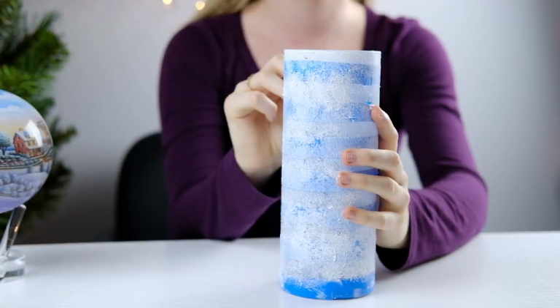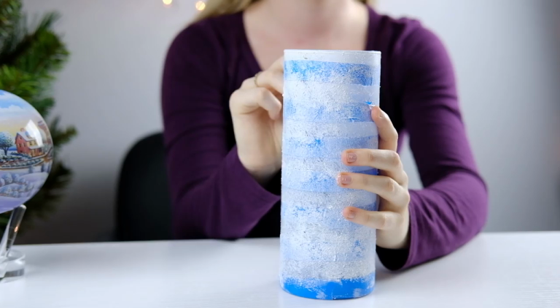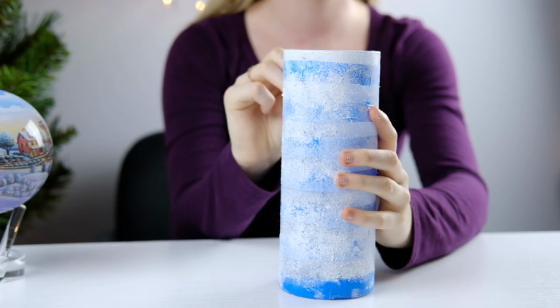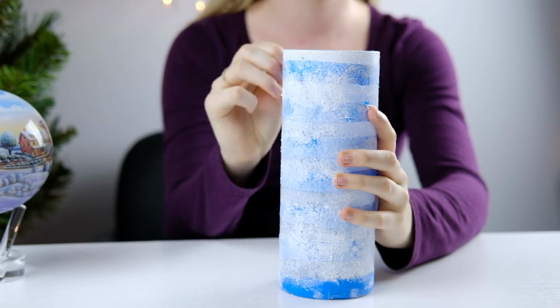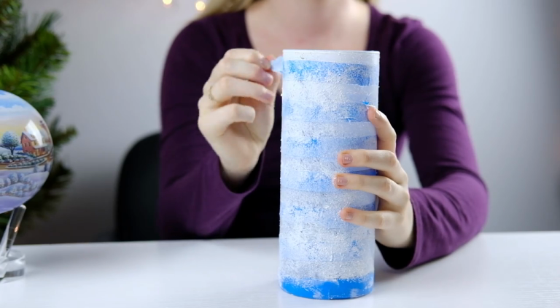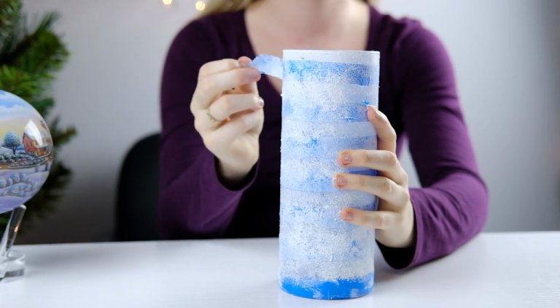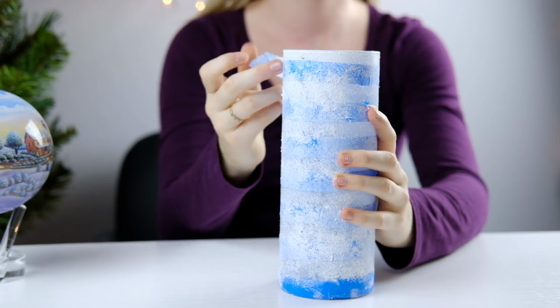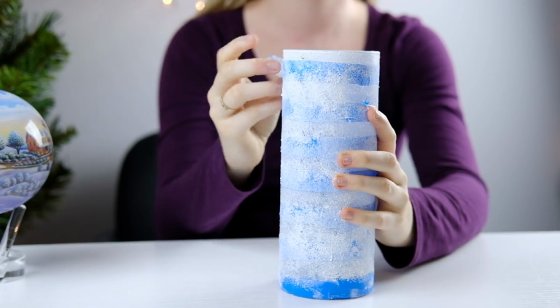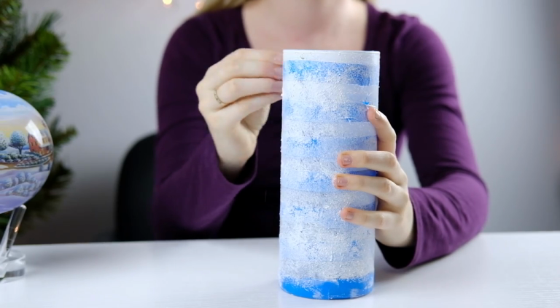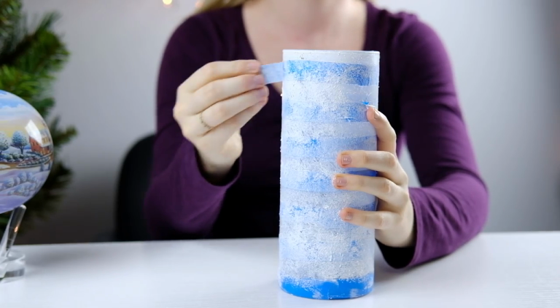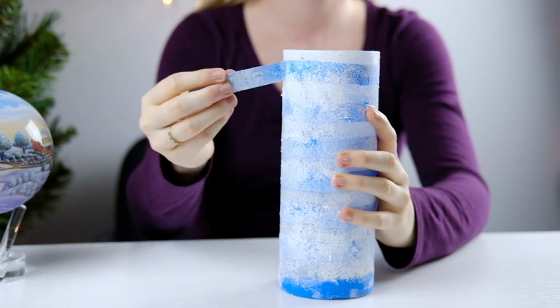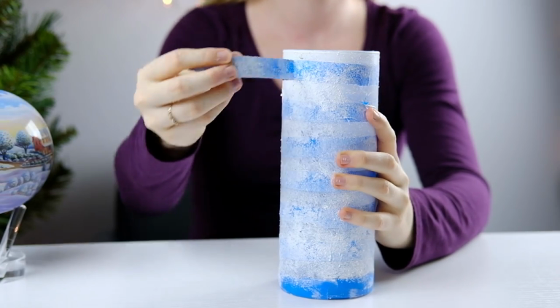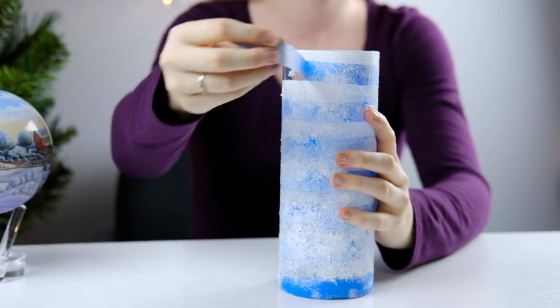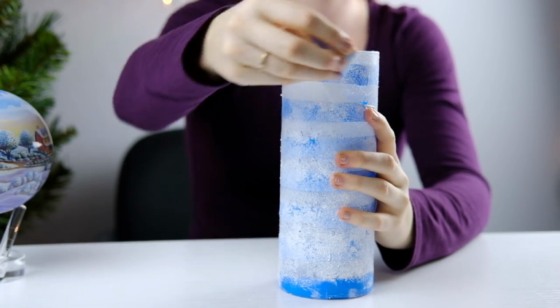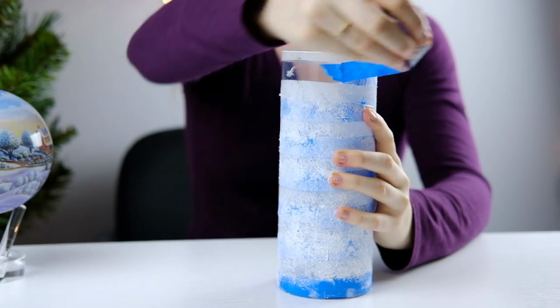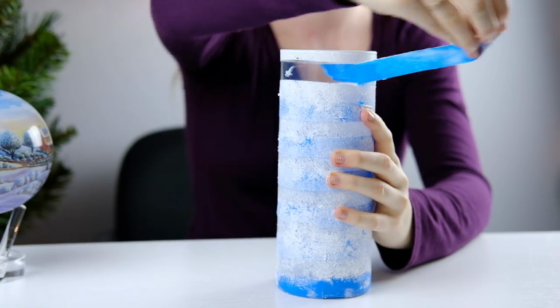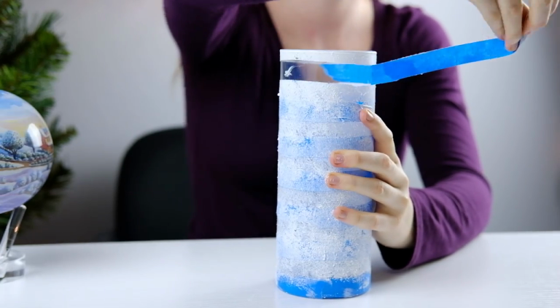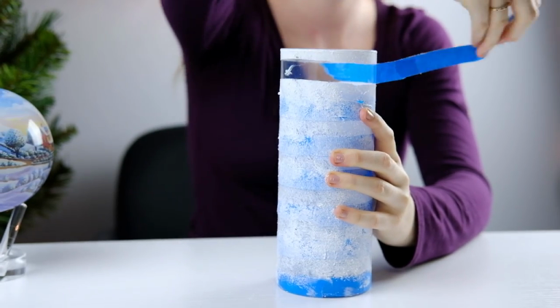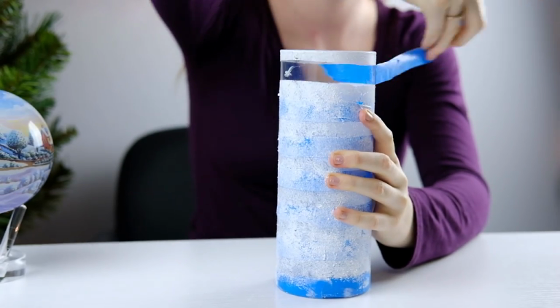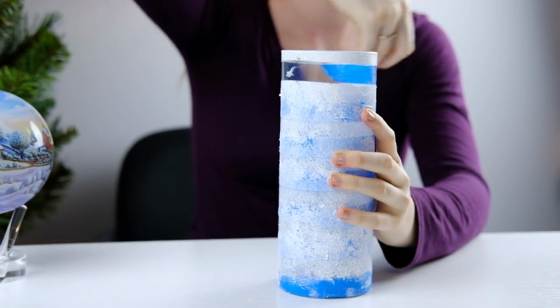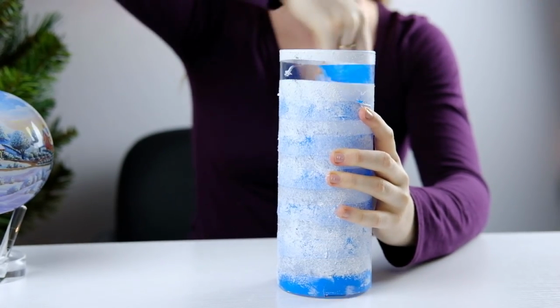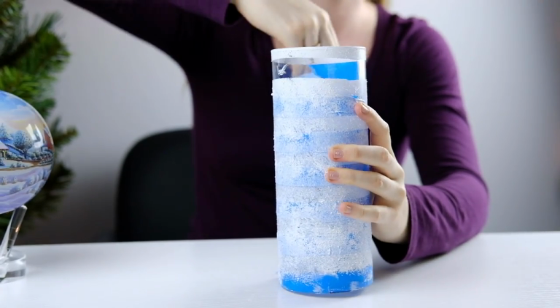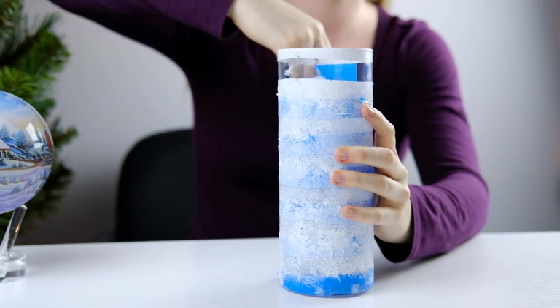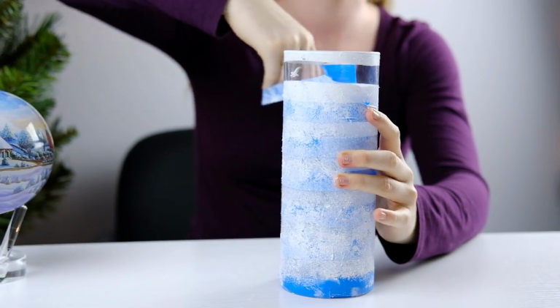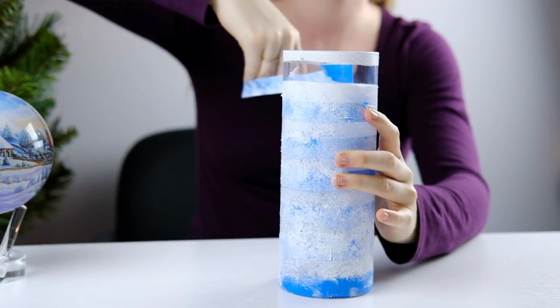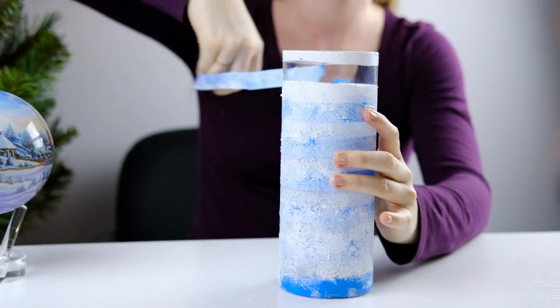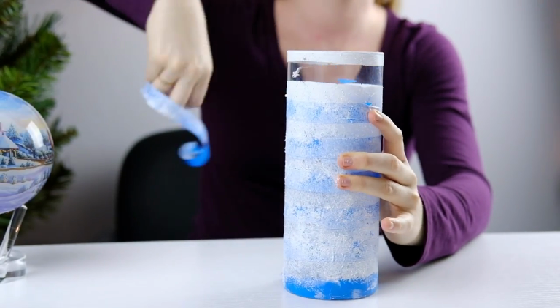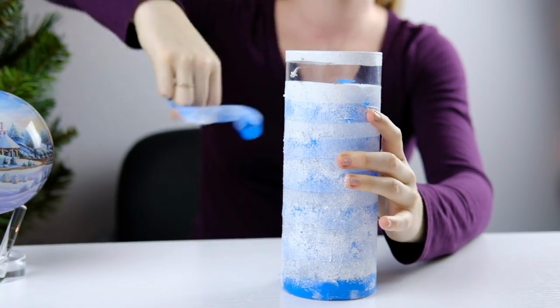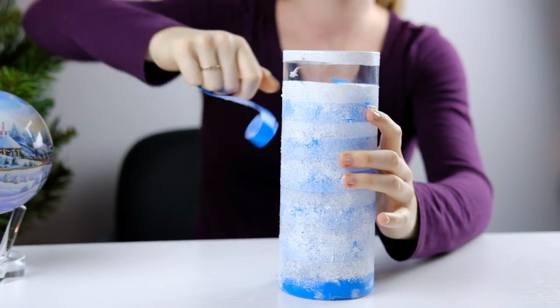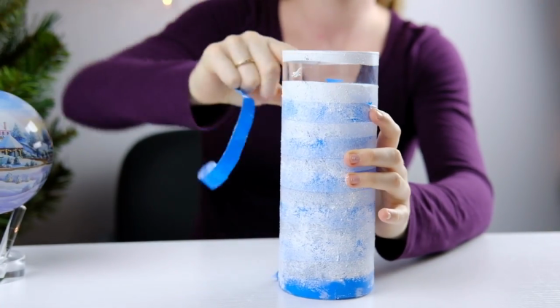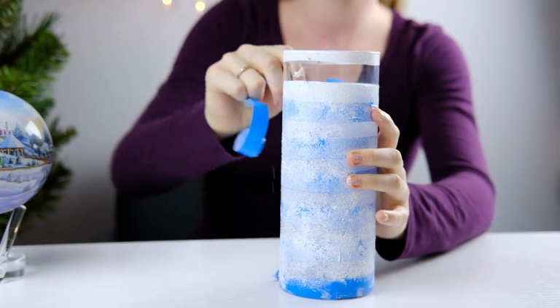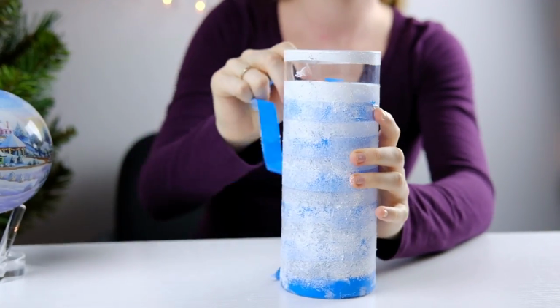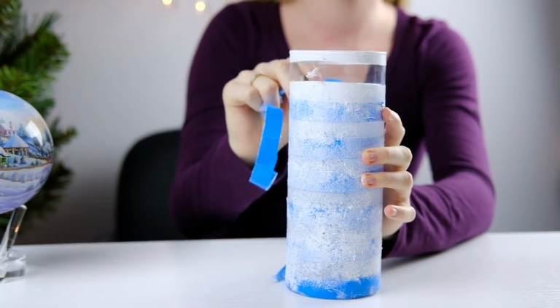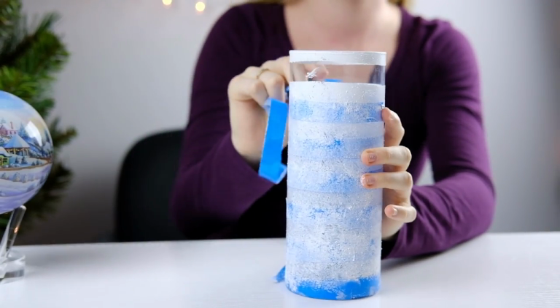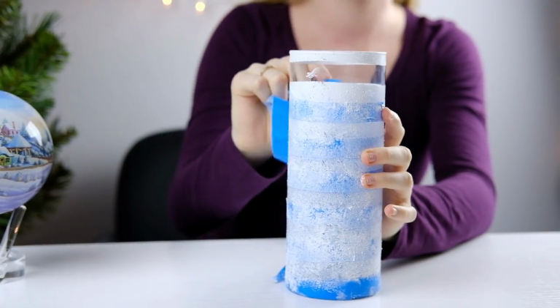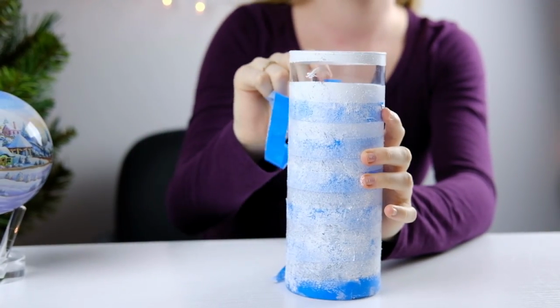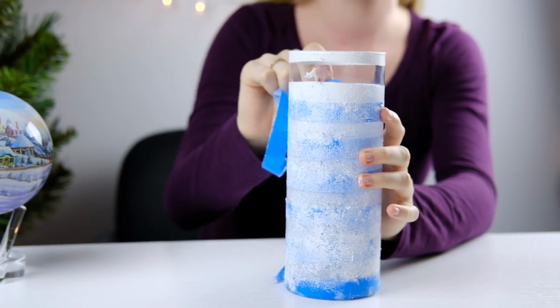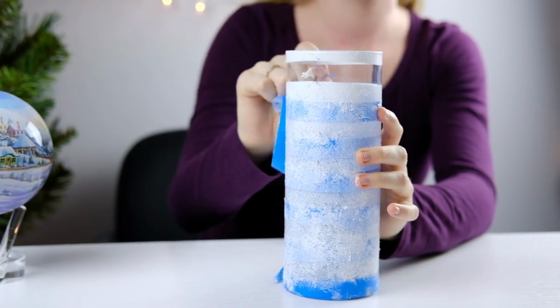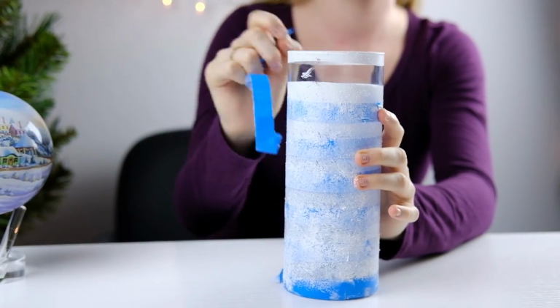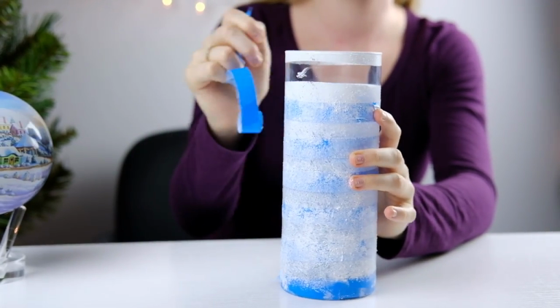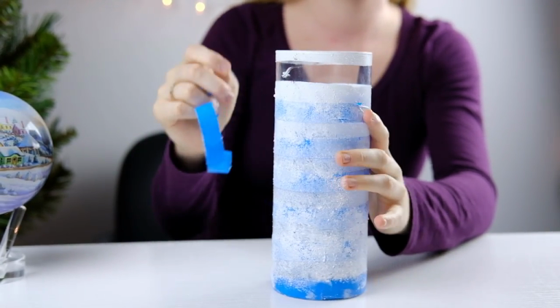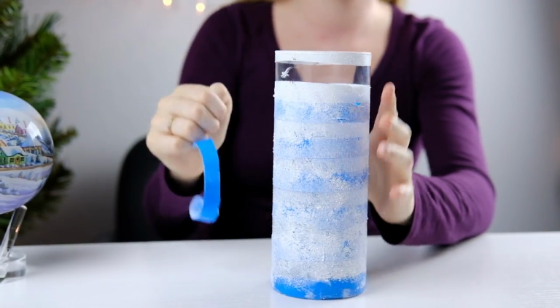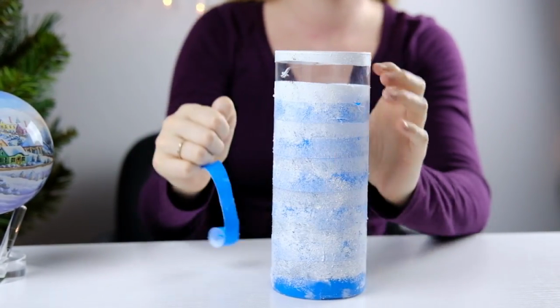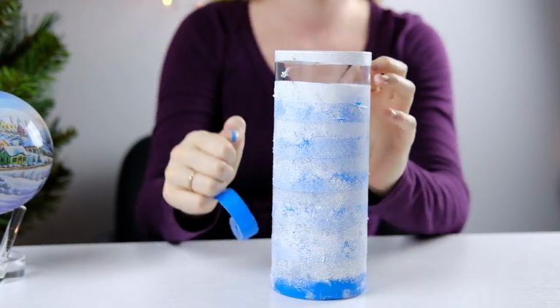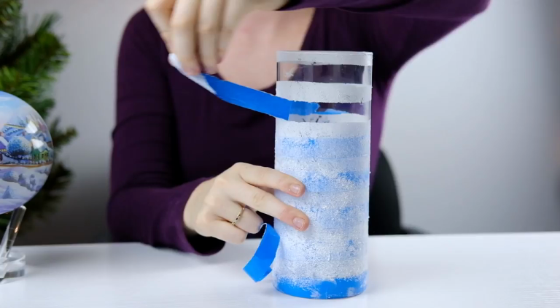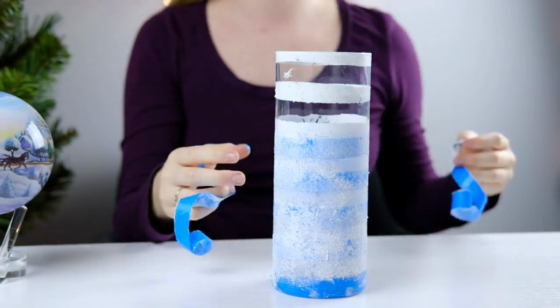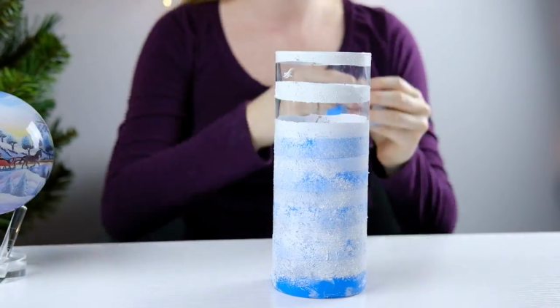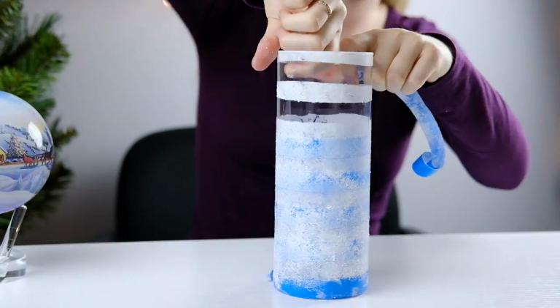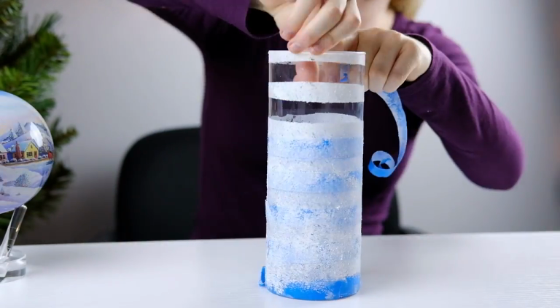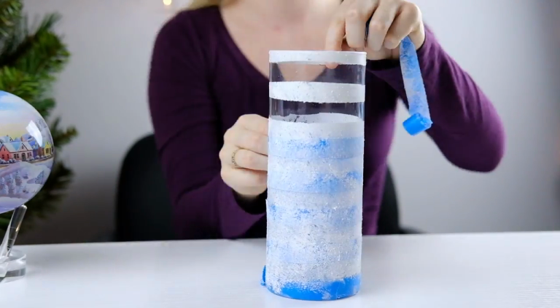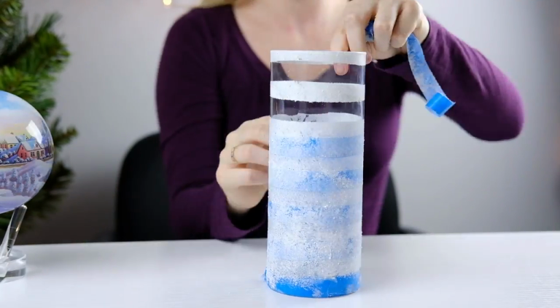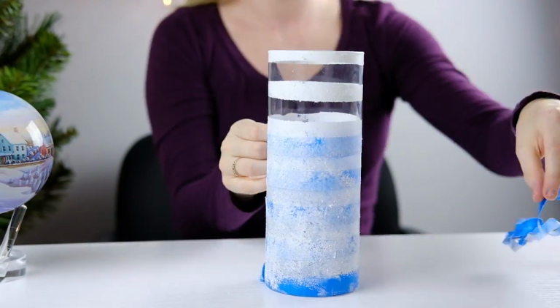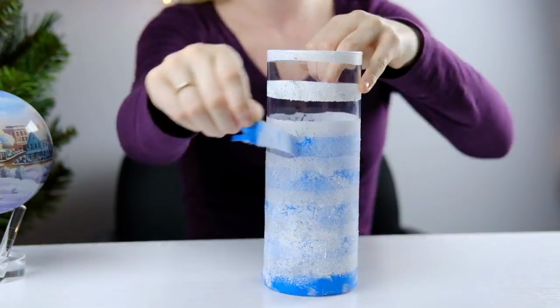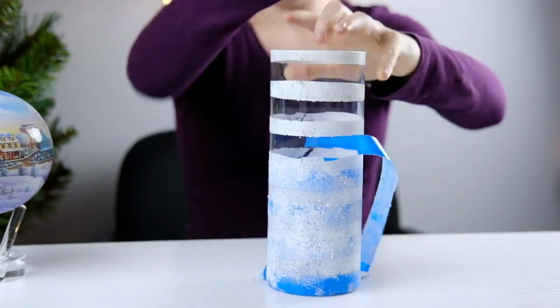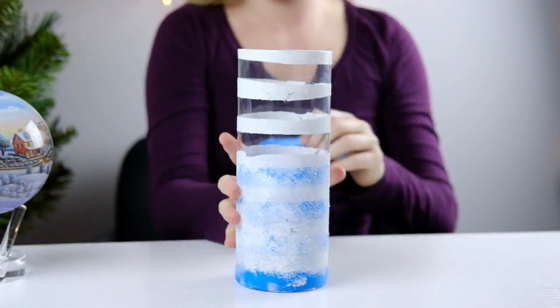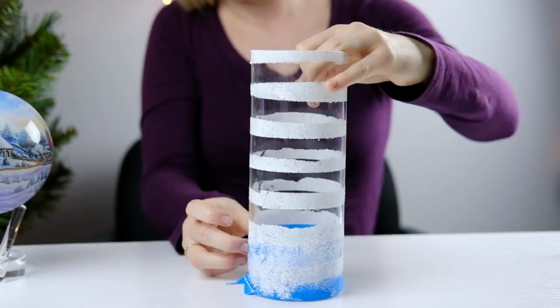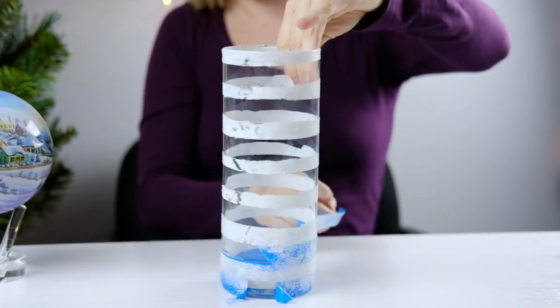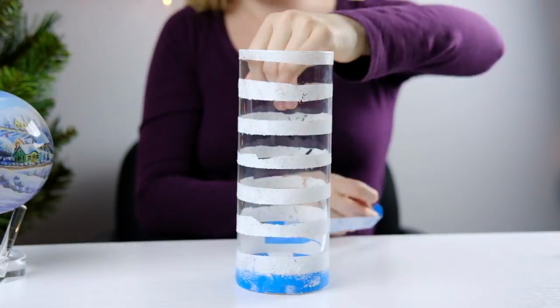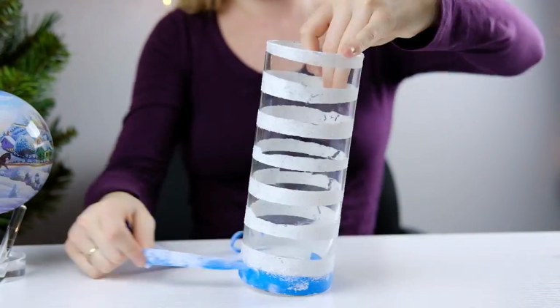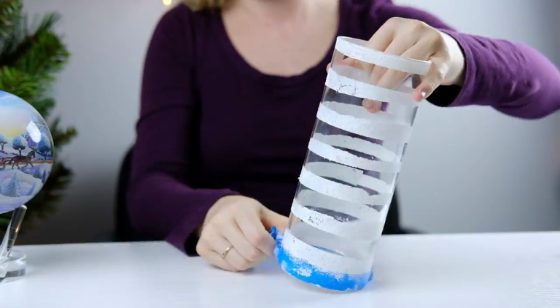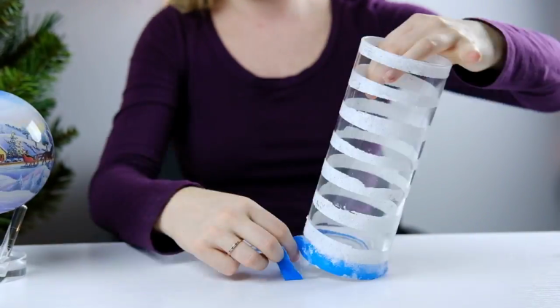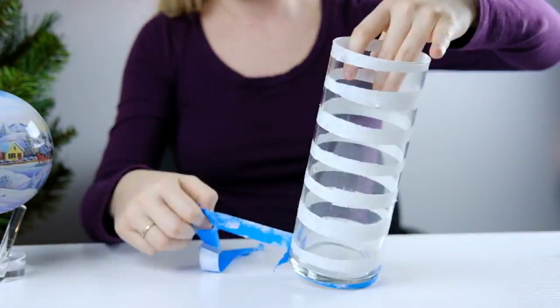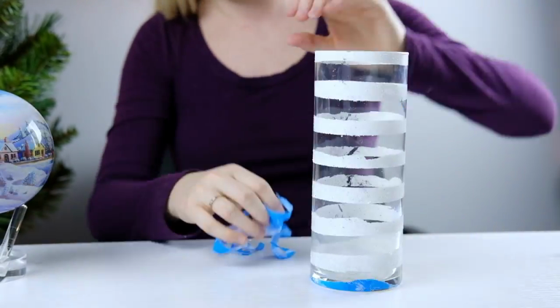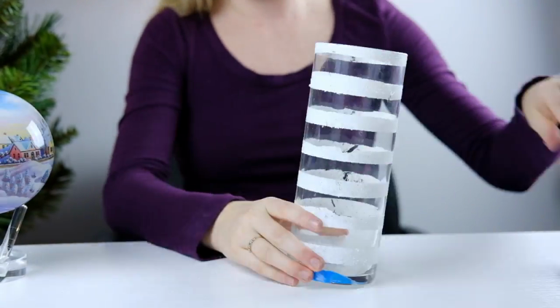After you've let your vase dry for about 30 minutes, you can begin peeling the rest of the blue painter's tape off to see your perfectly striped vase.